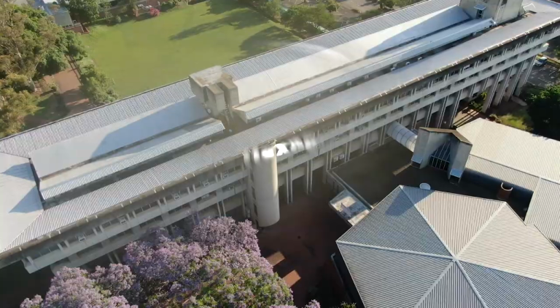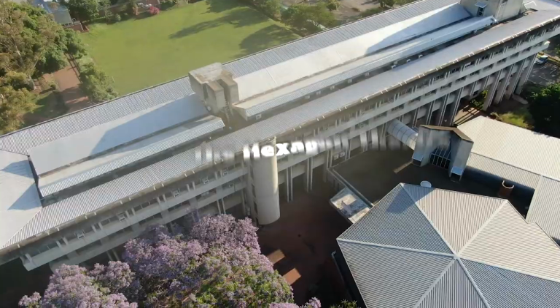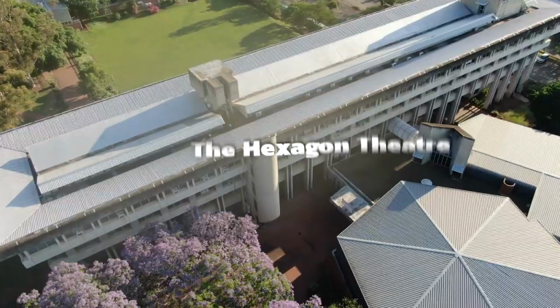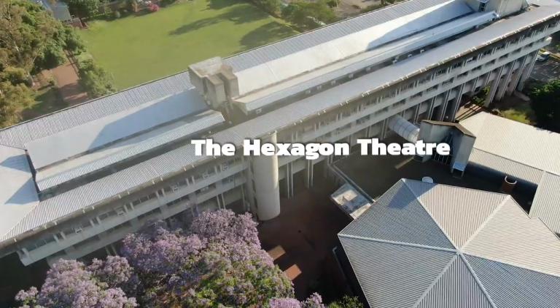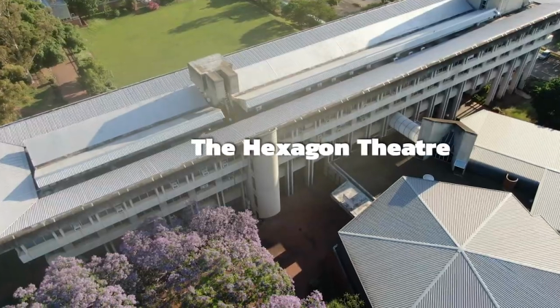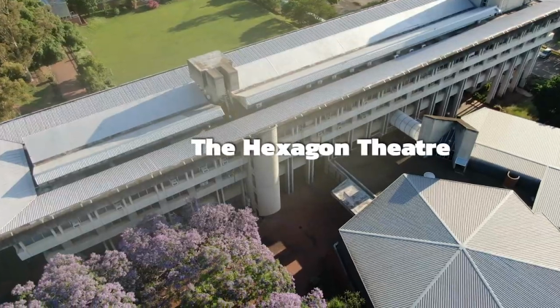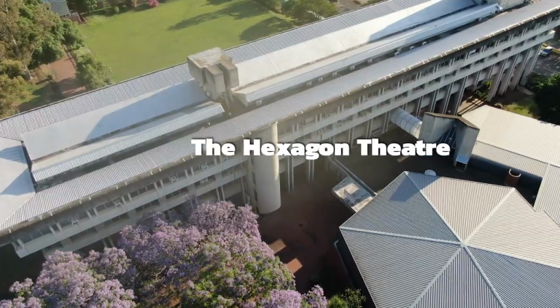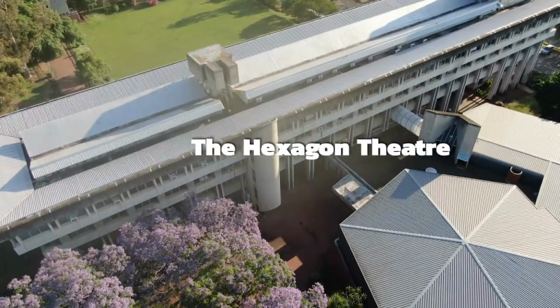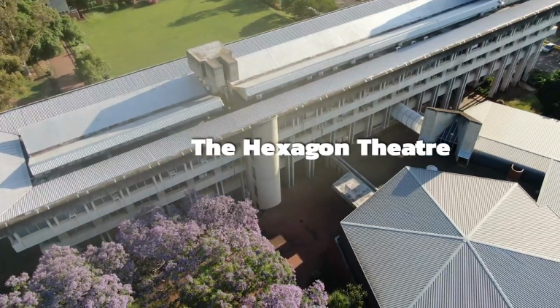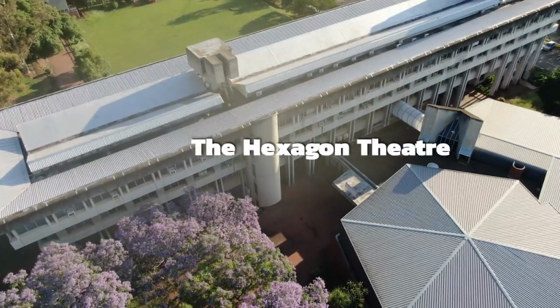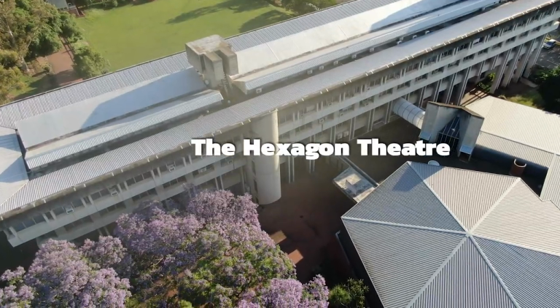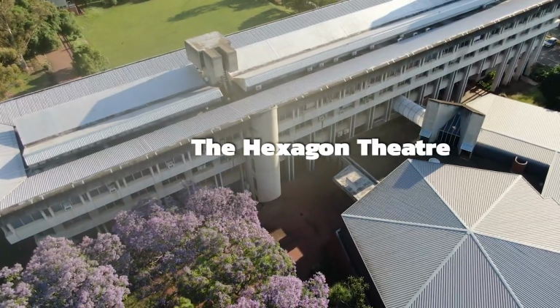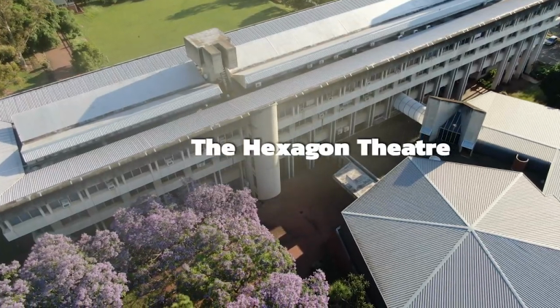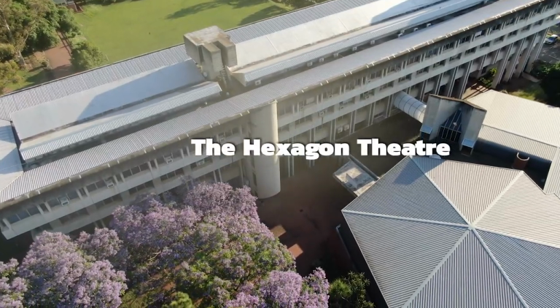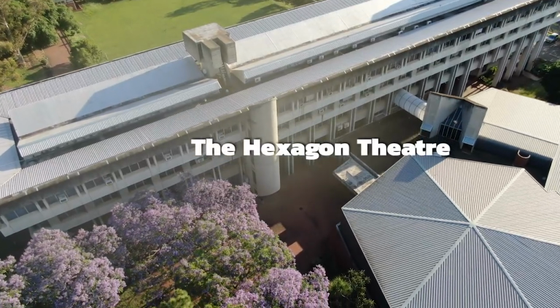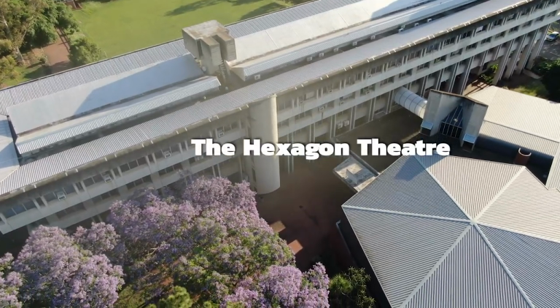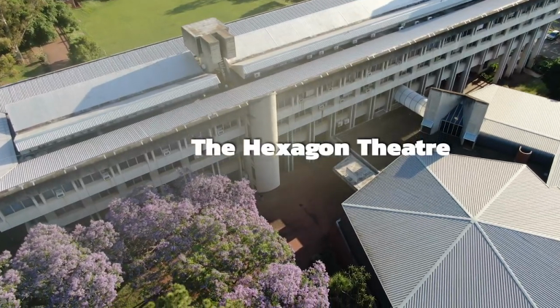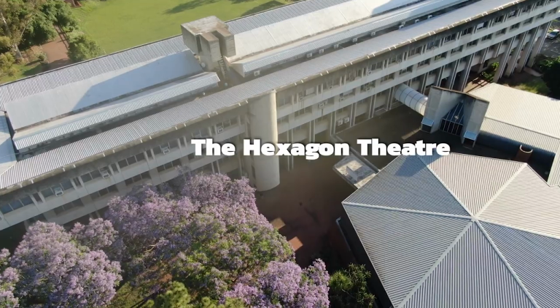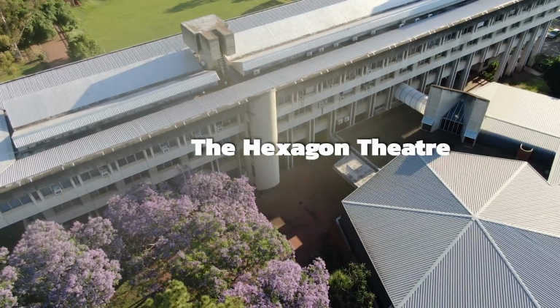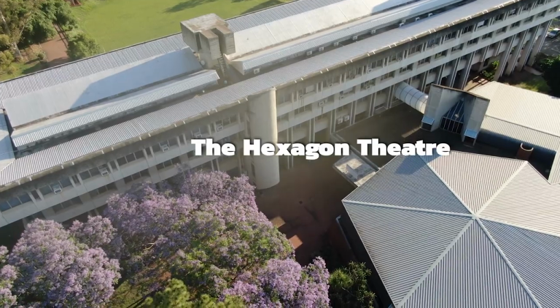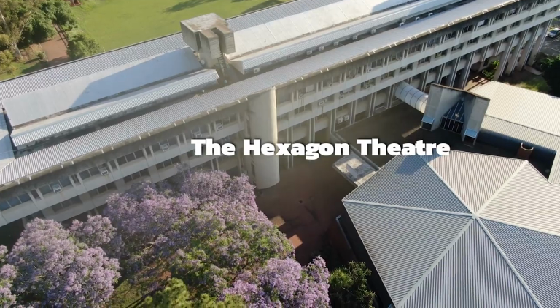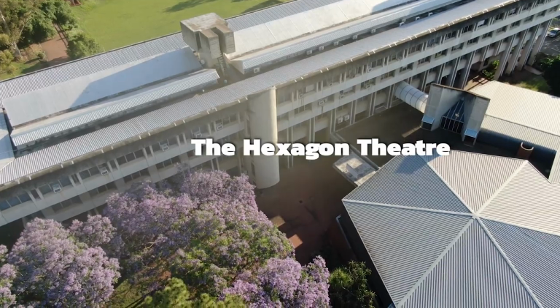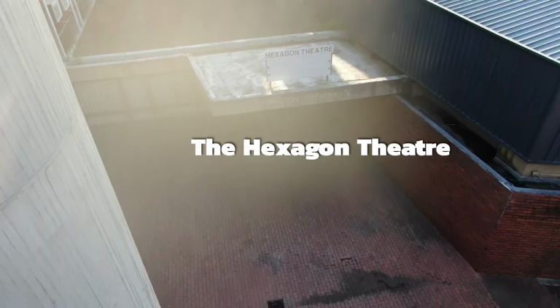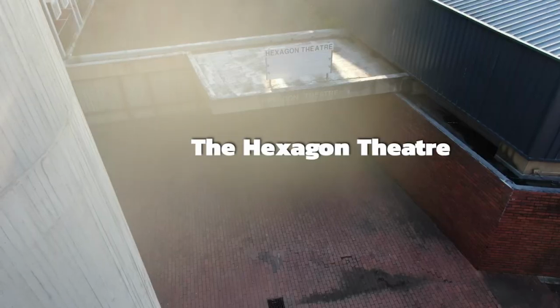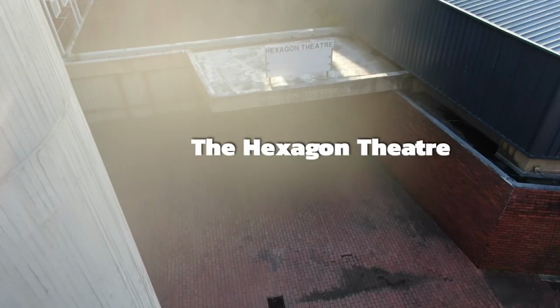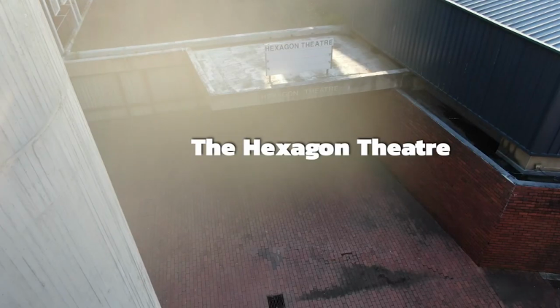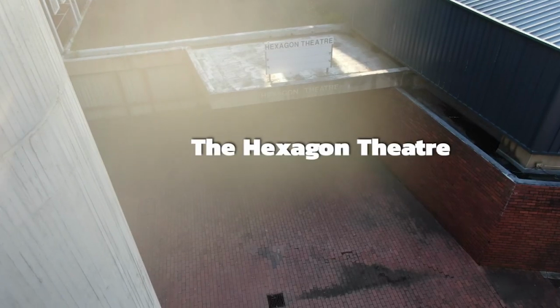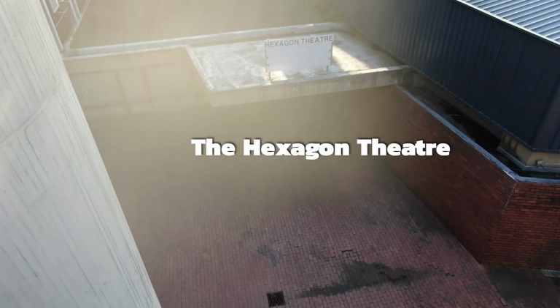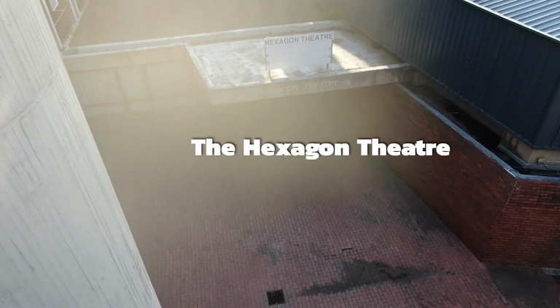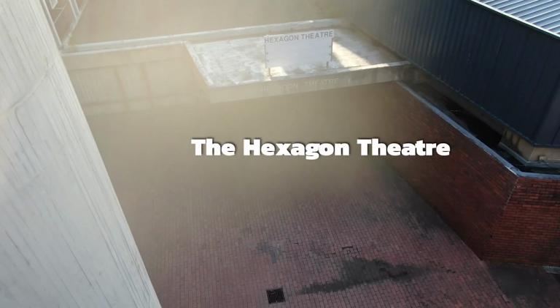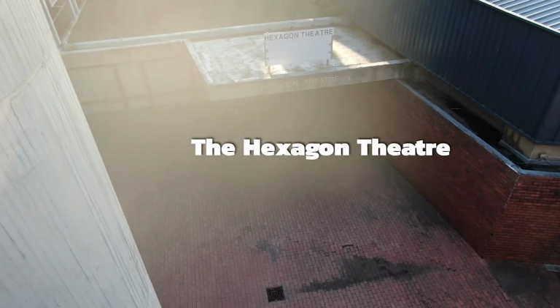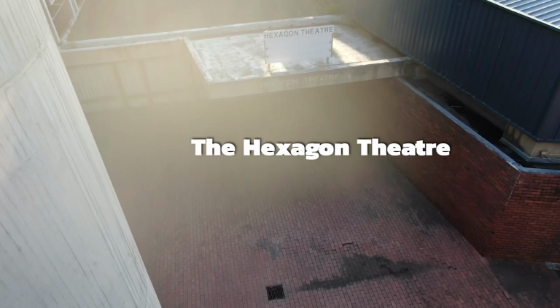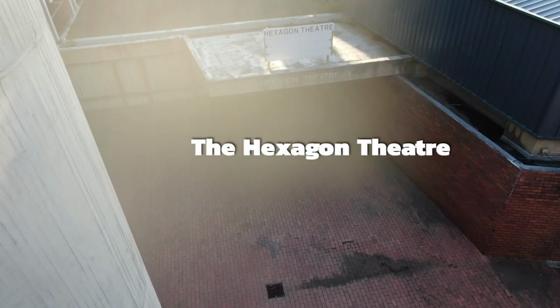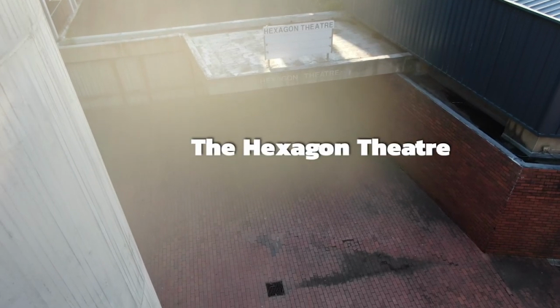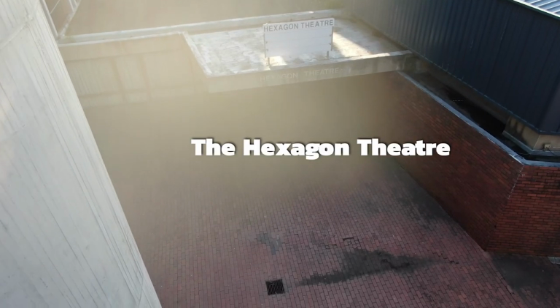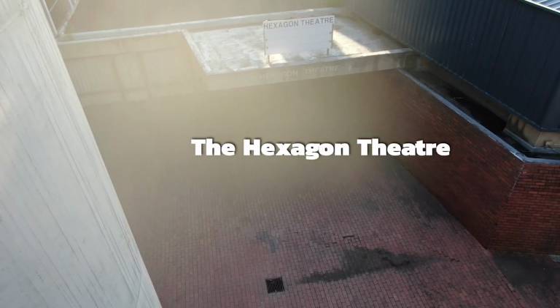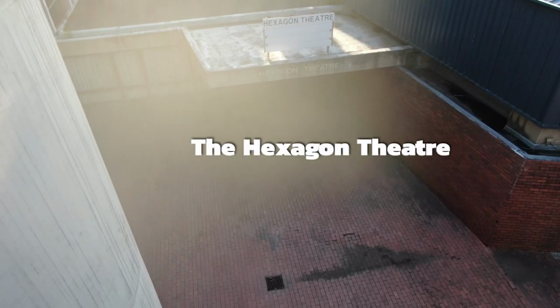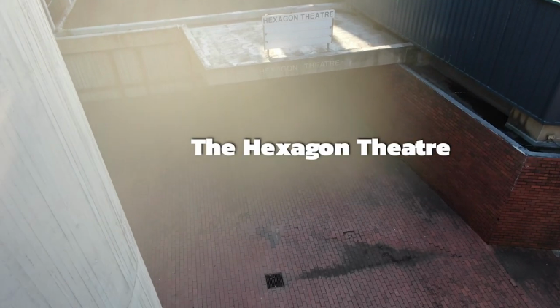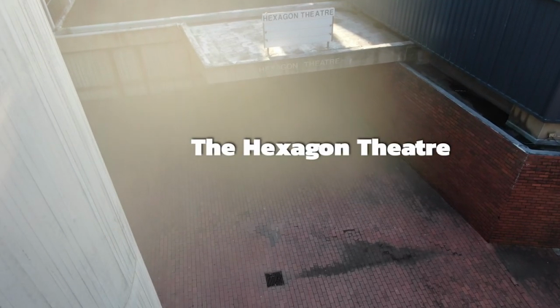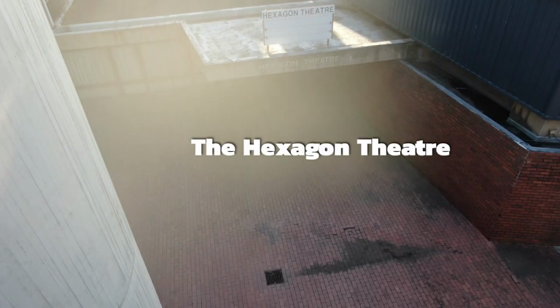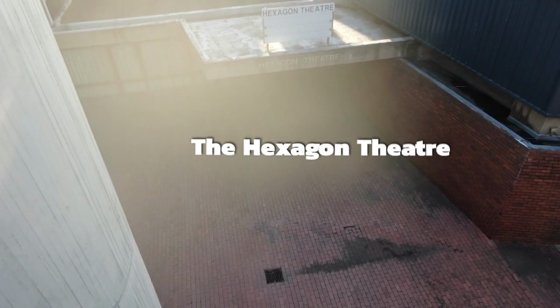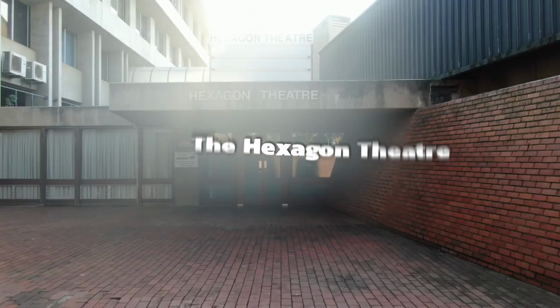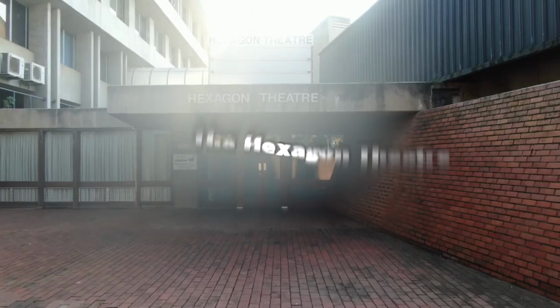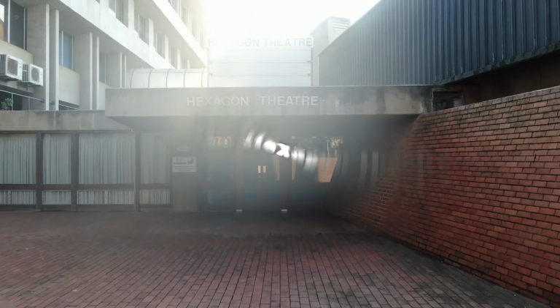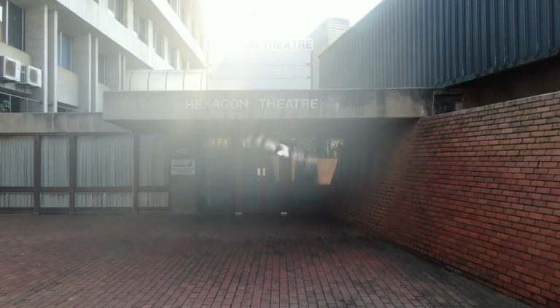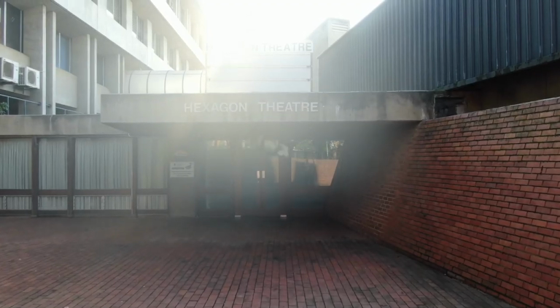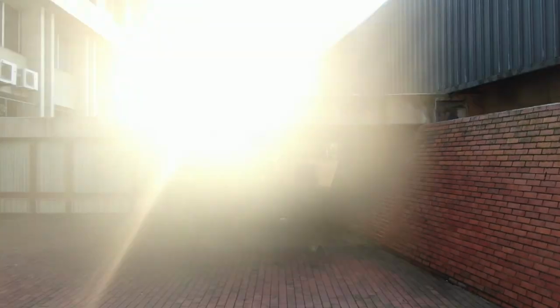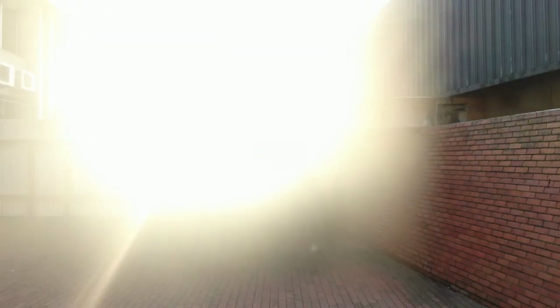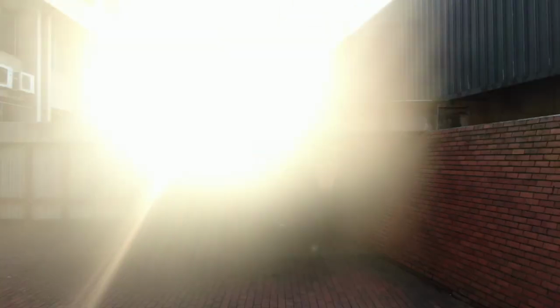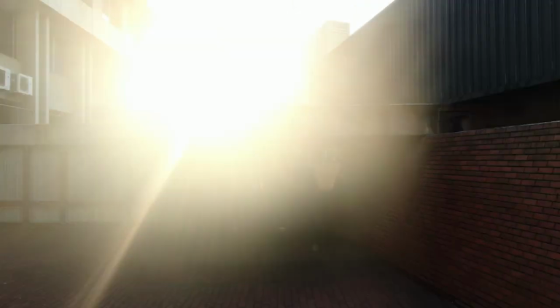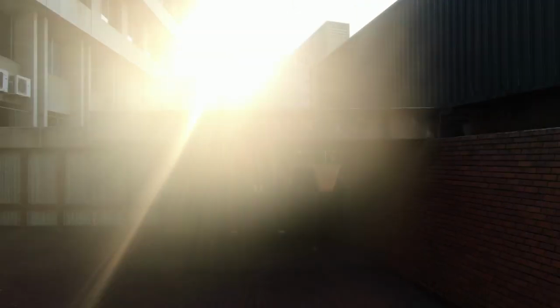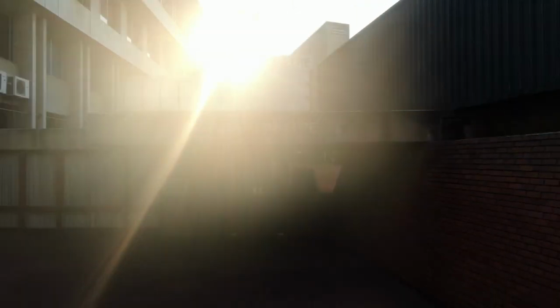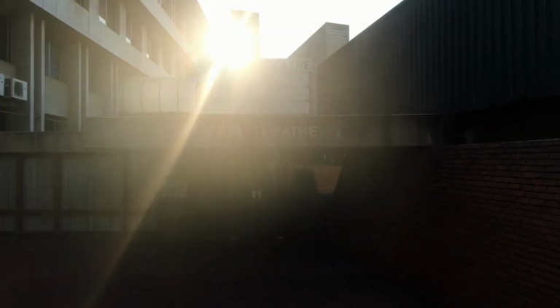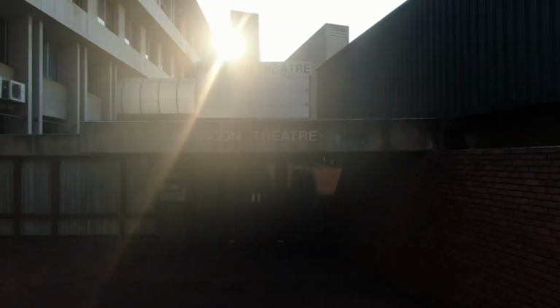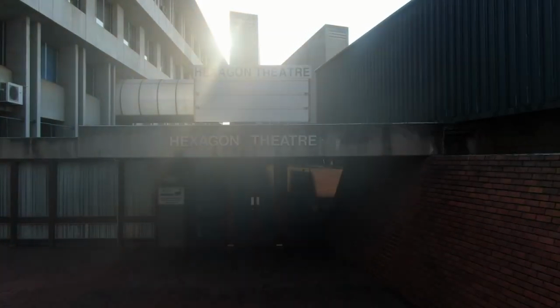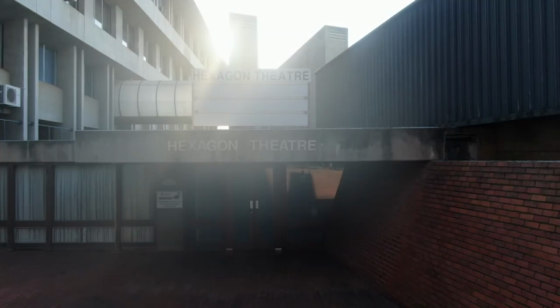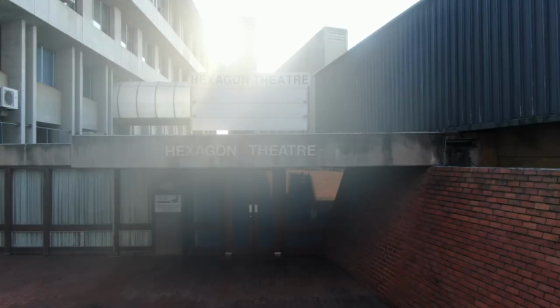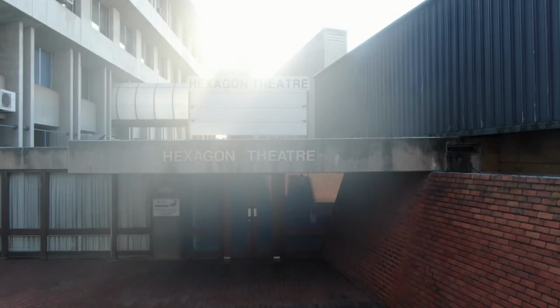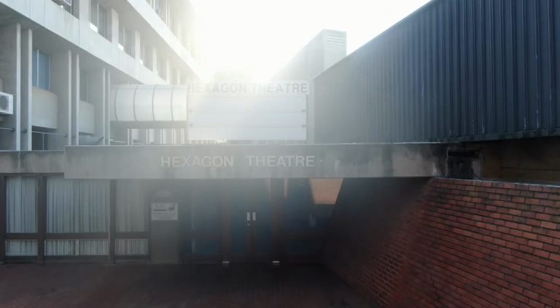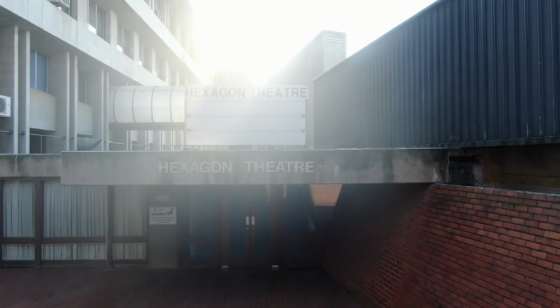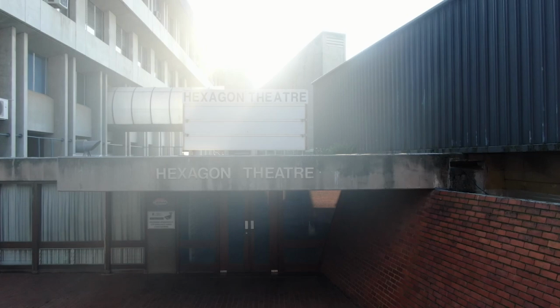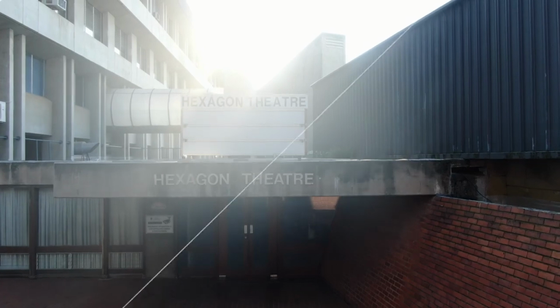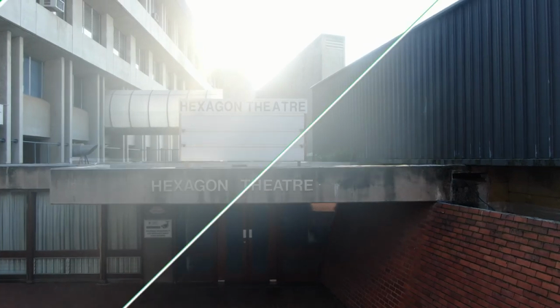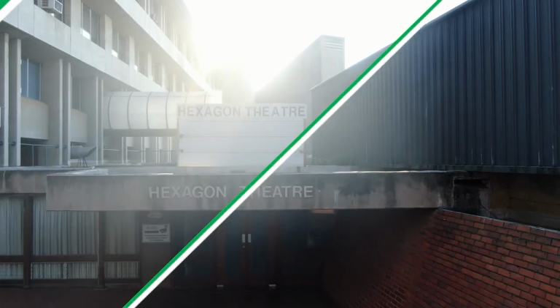The Hexagon Theatre, or the Hex, located next to the Commerce Building, is where you will find the well-provisioned cafeteria.